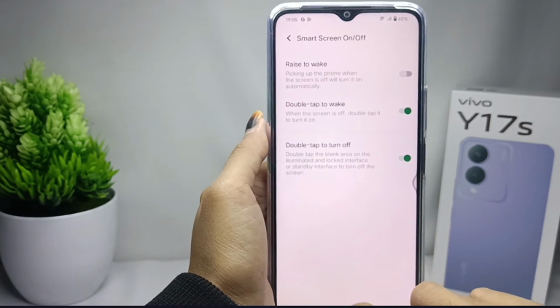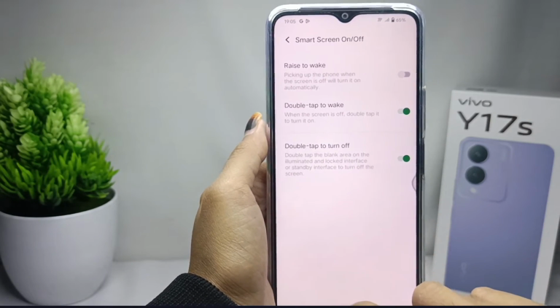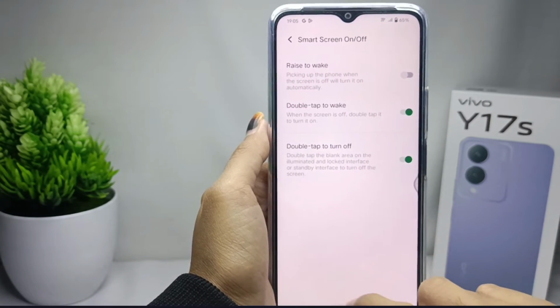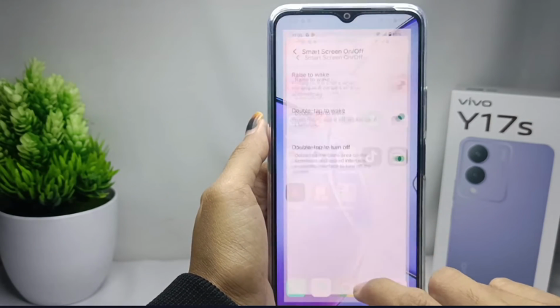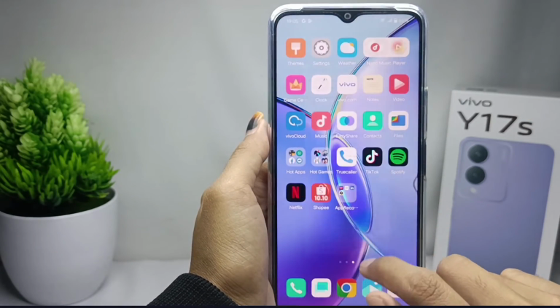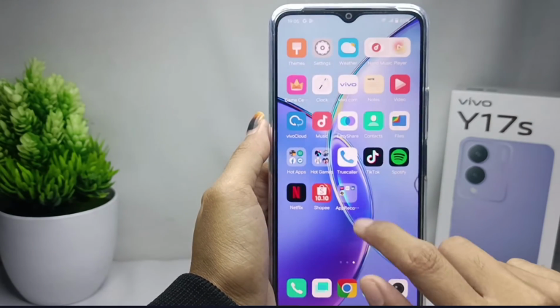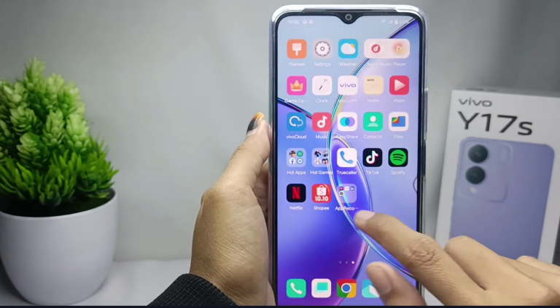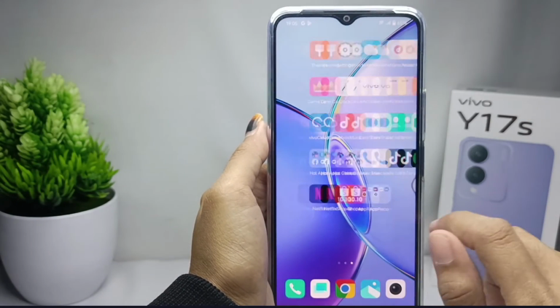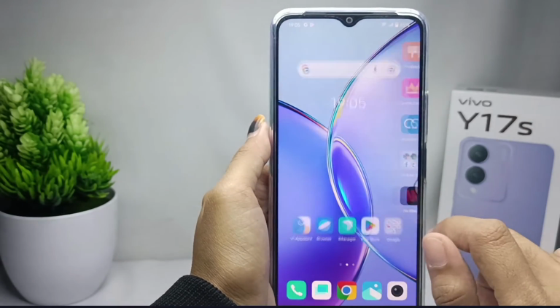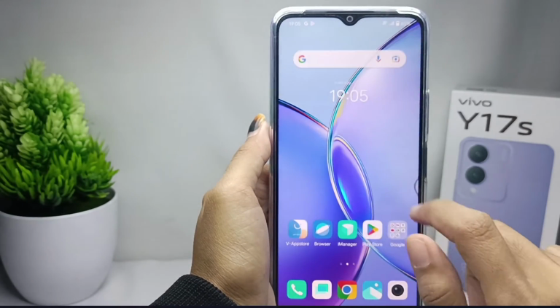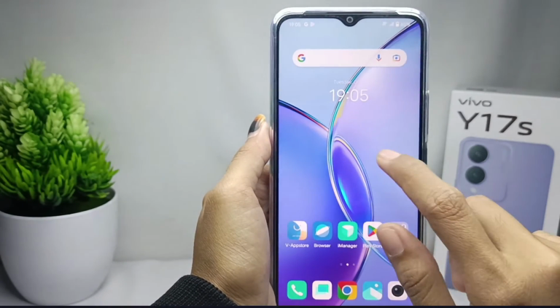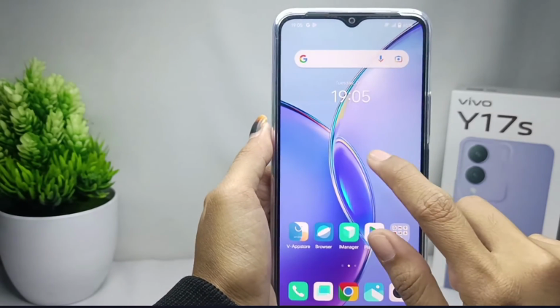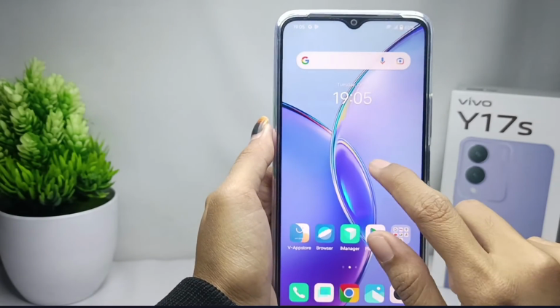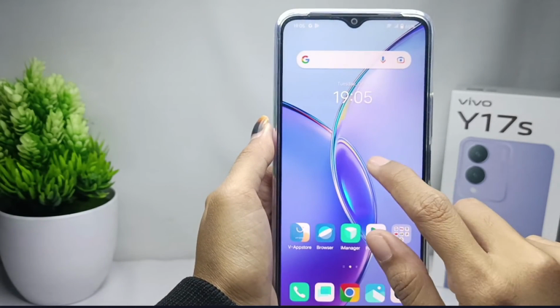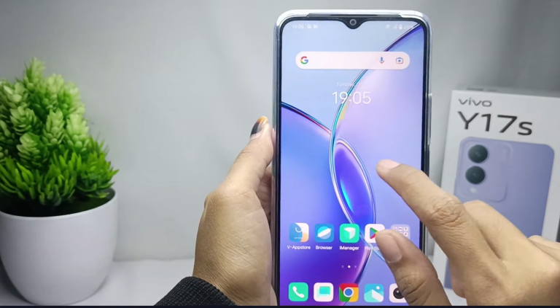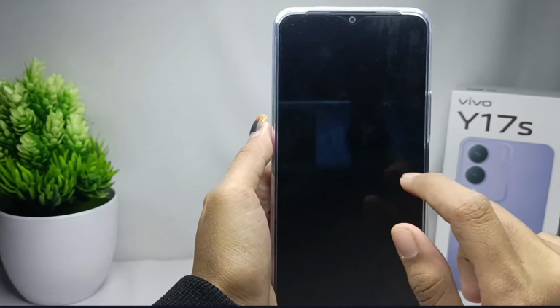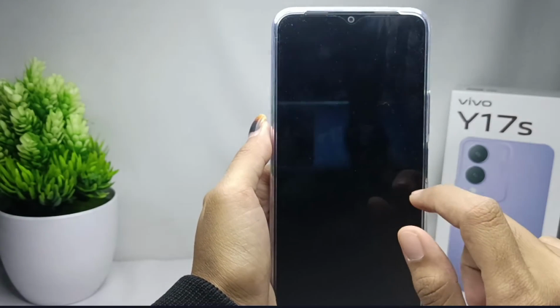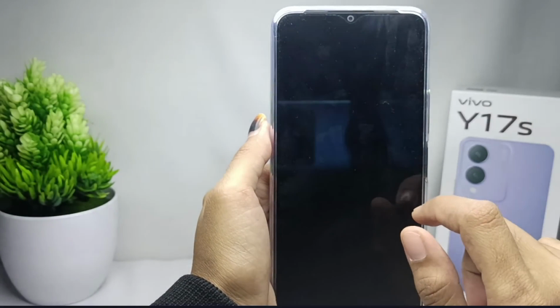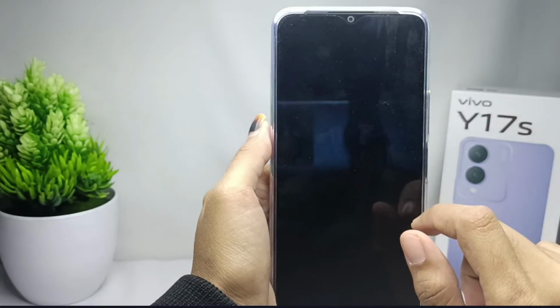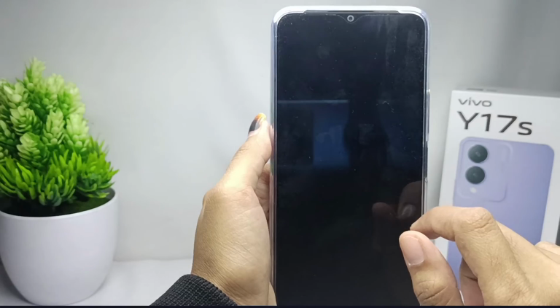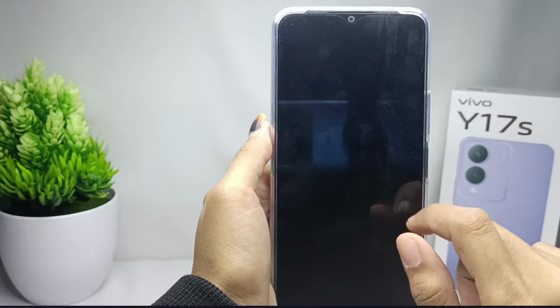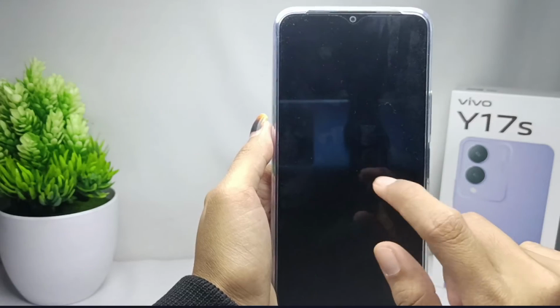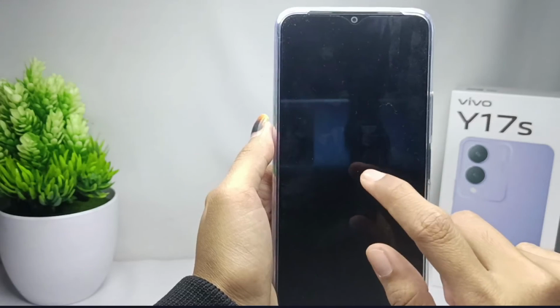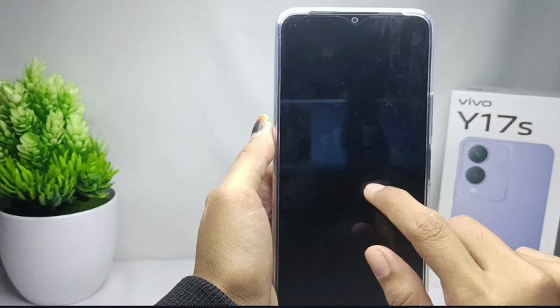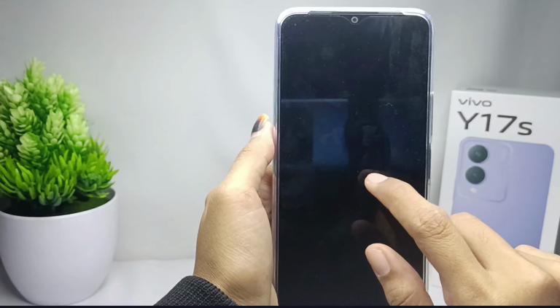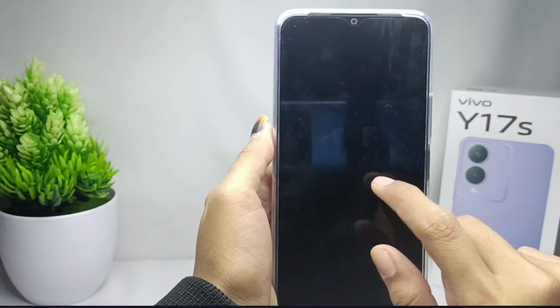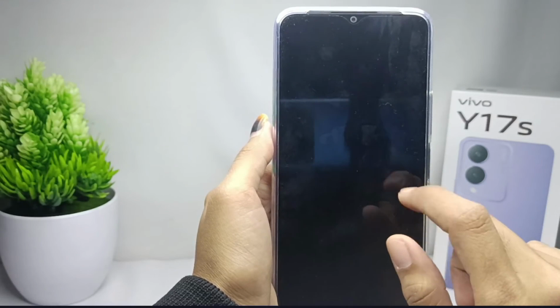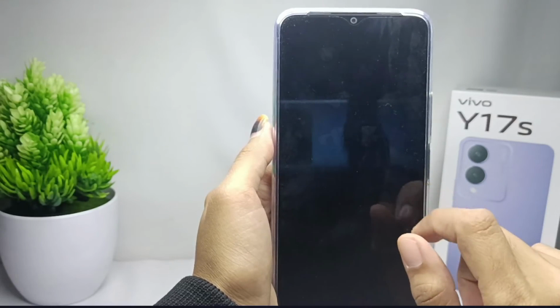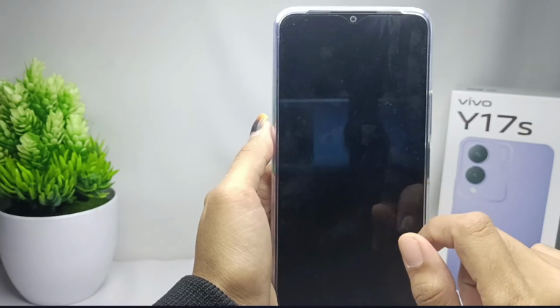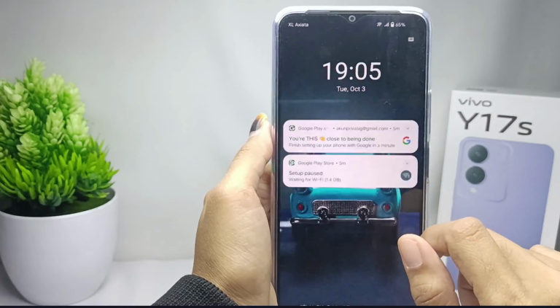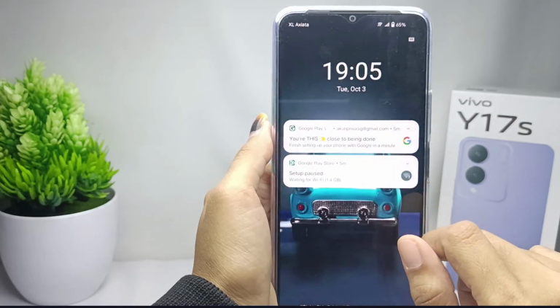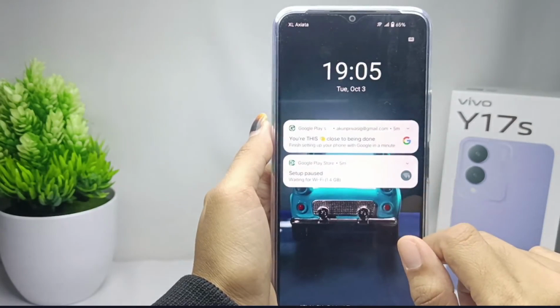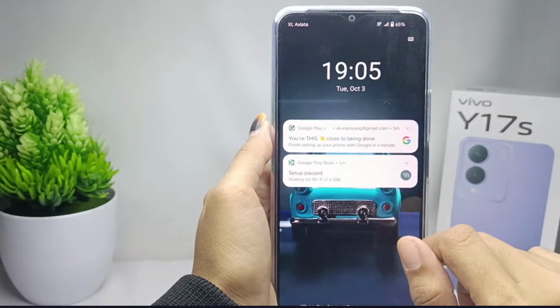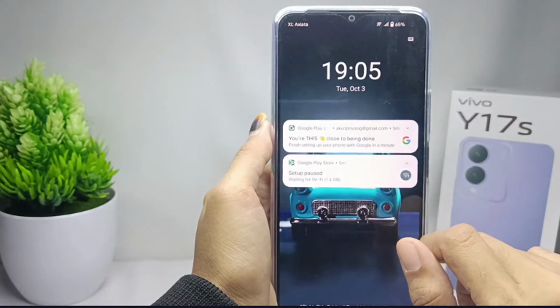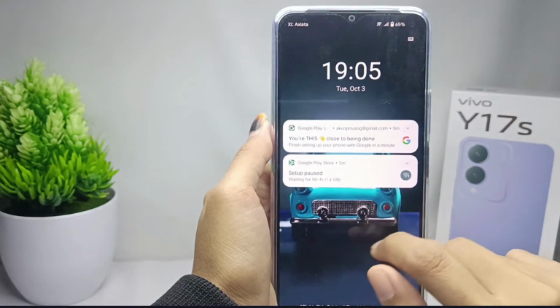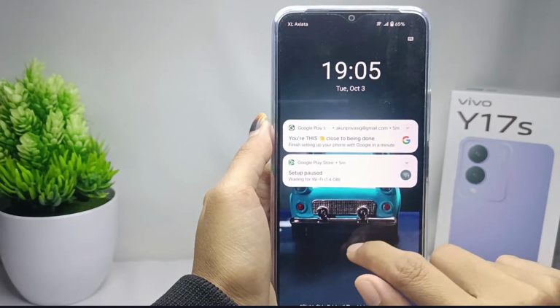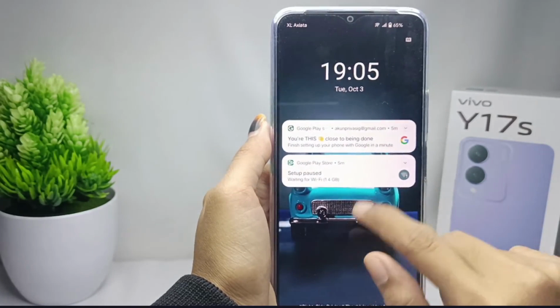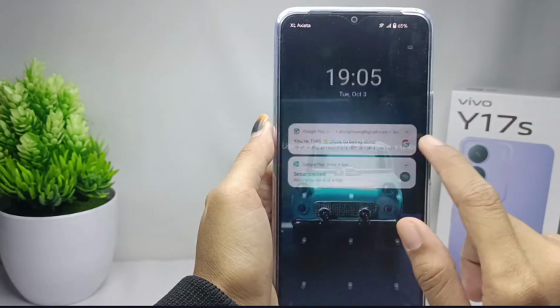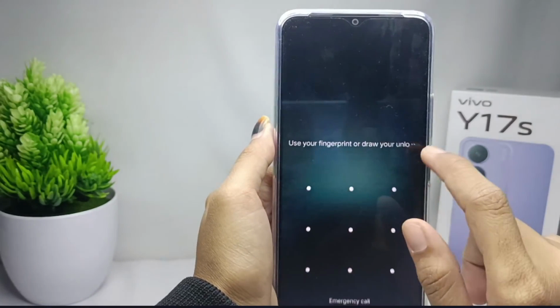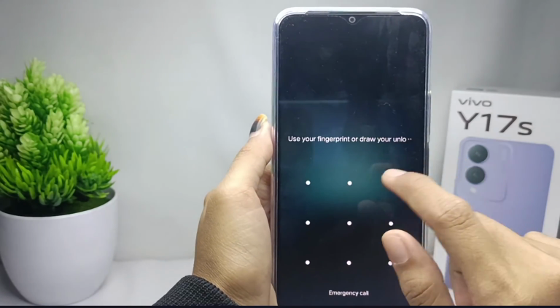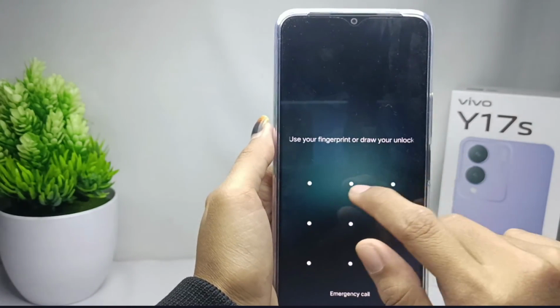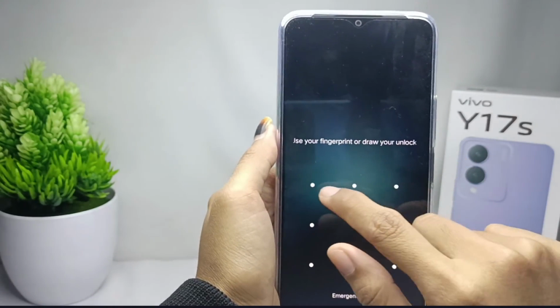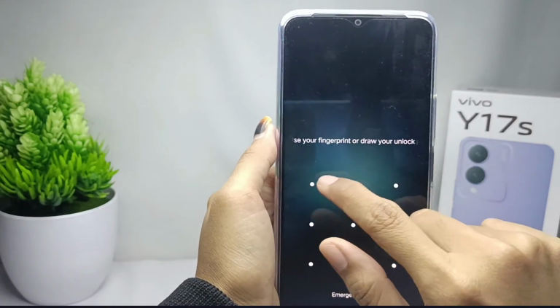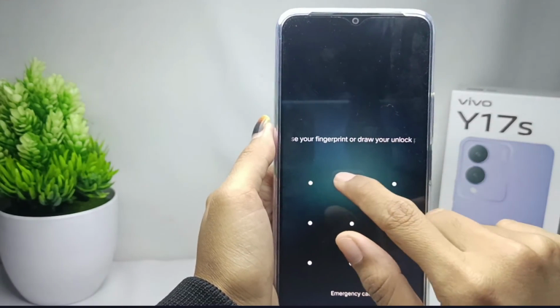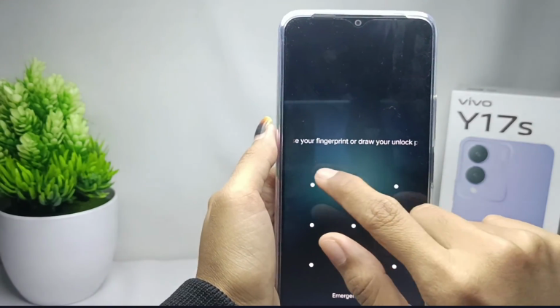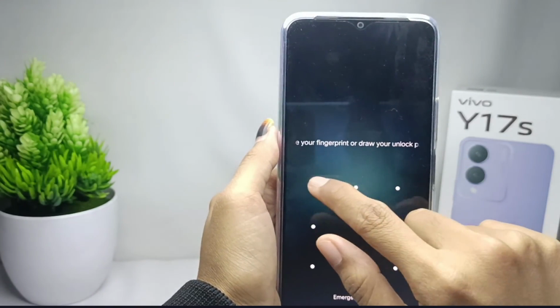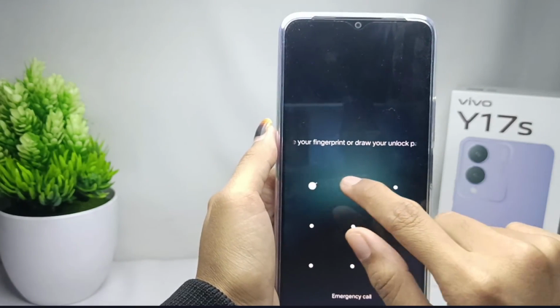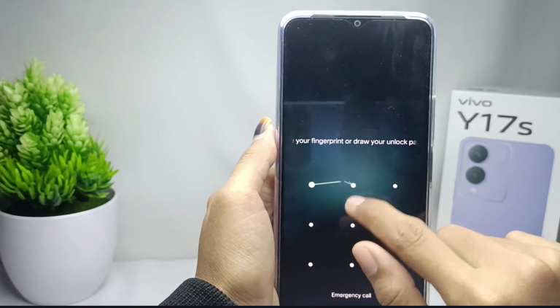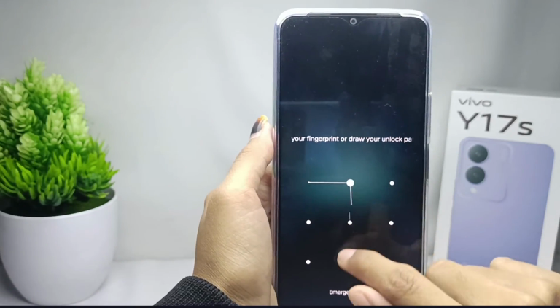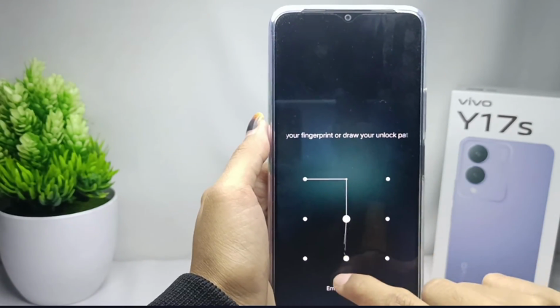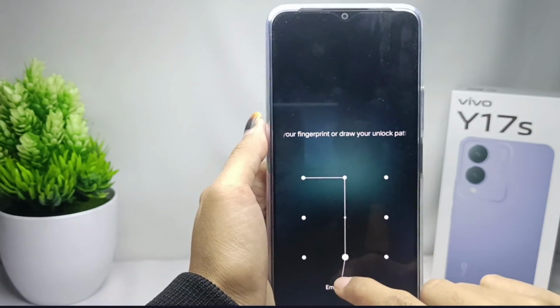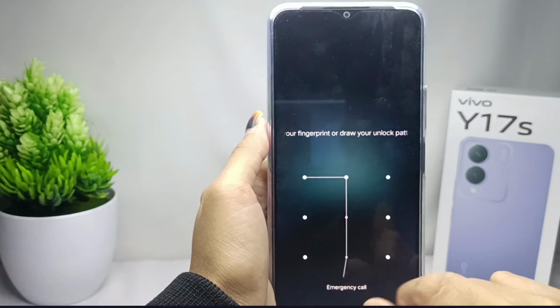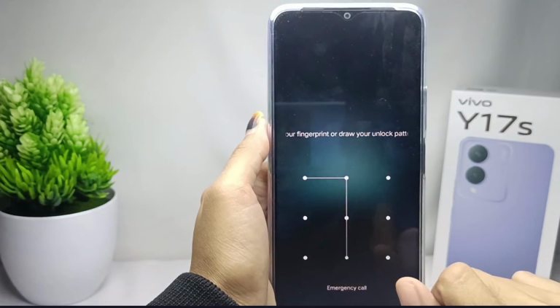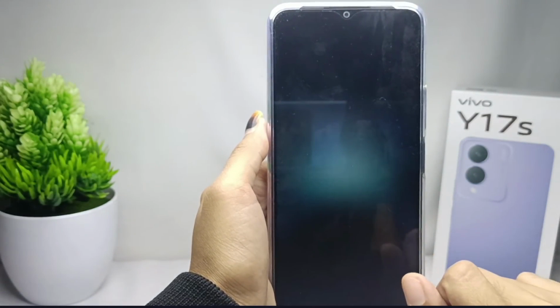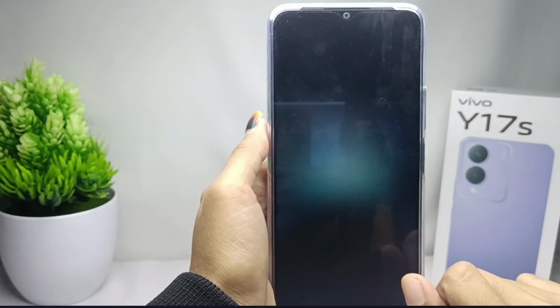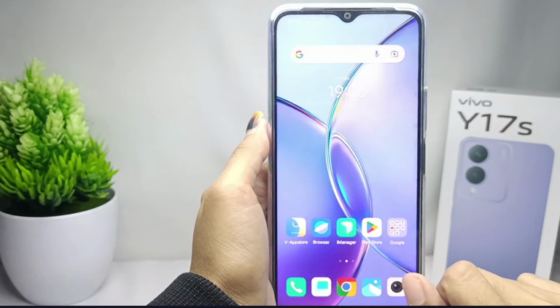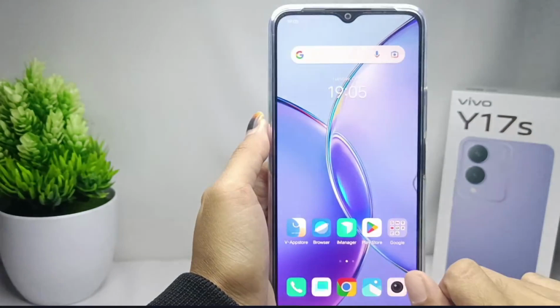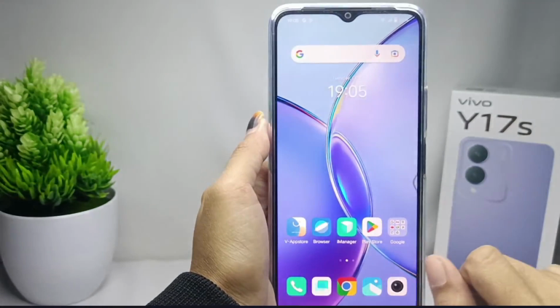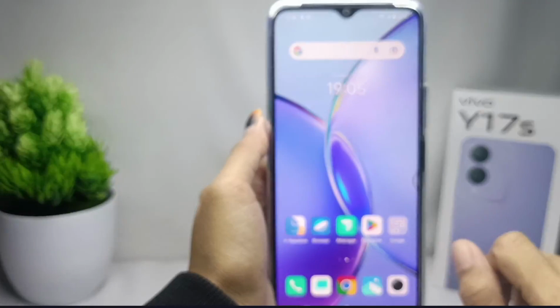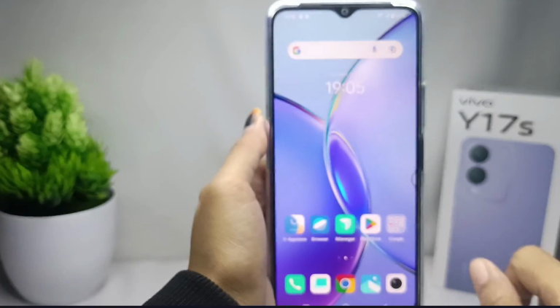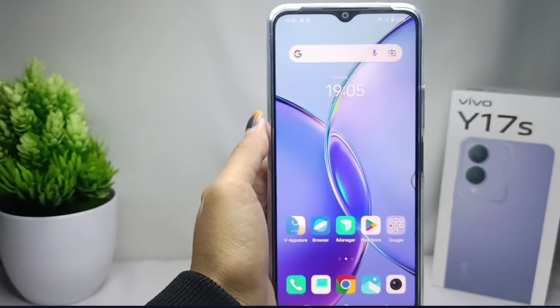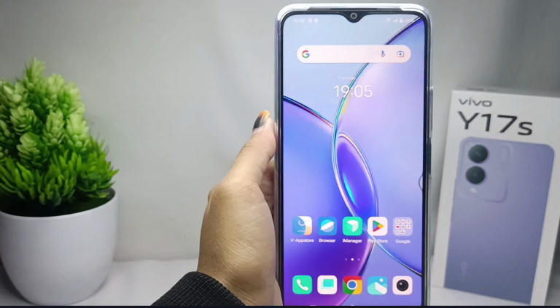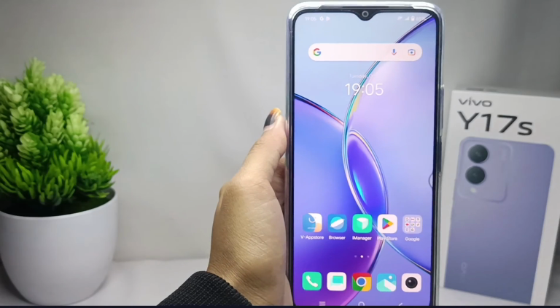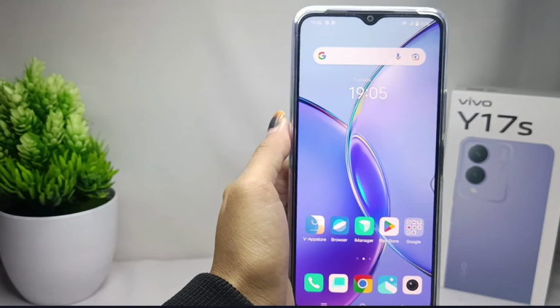That's the tutorial on how to activate double click on the Vivo Y17s device. Don't forget to subscribe for more information from this channel. Thank you.